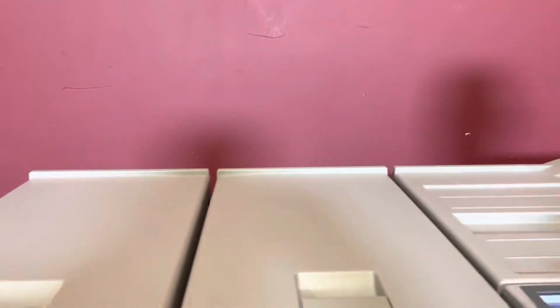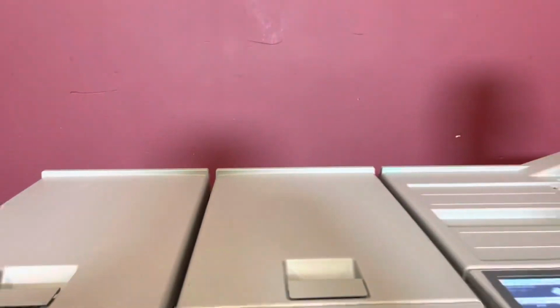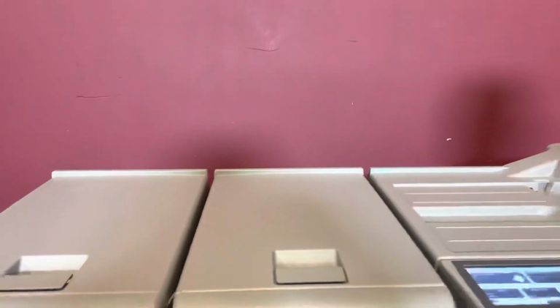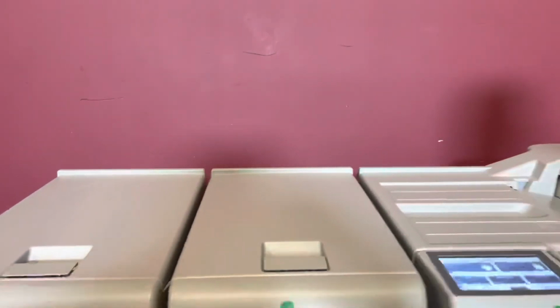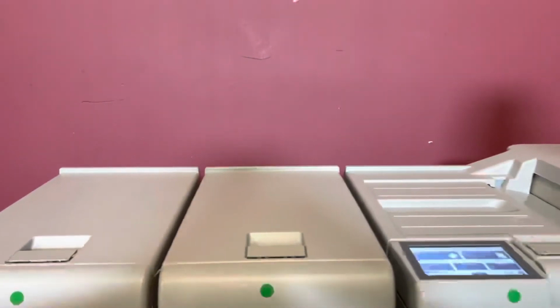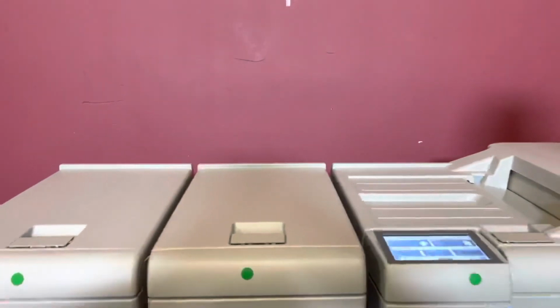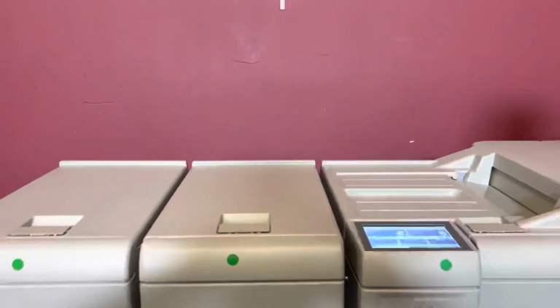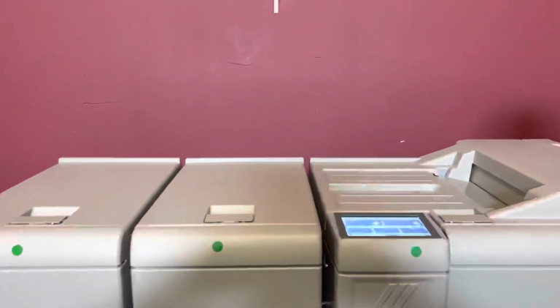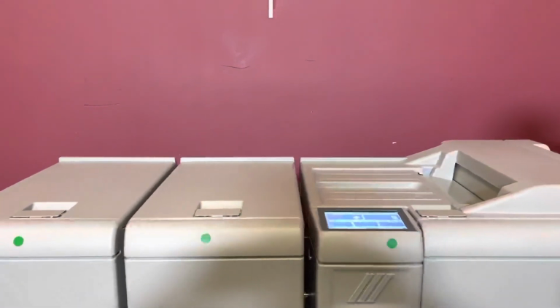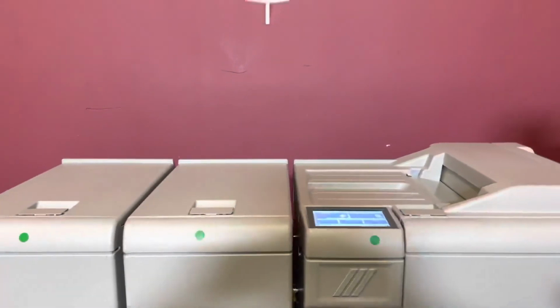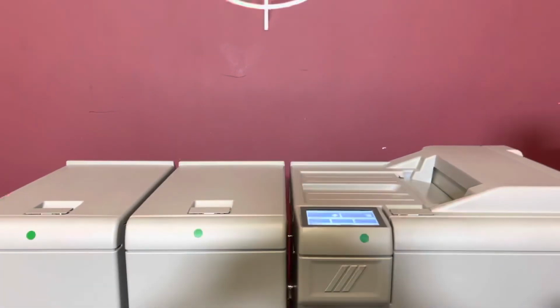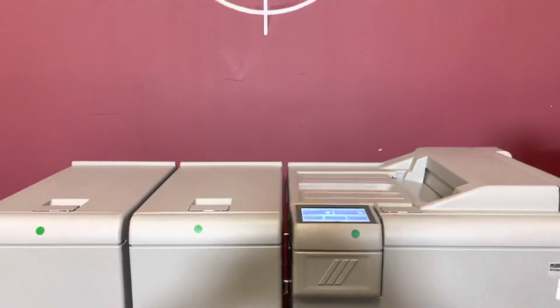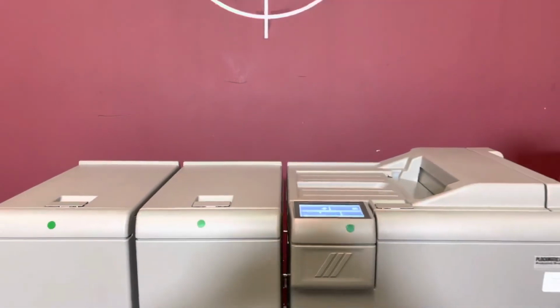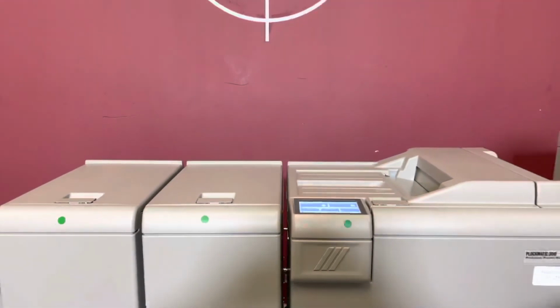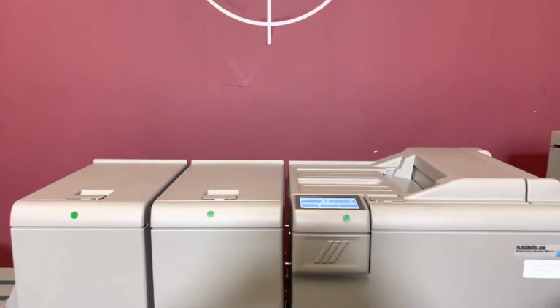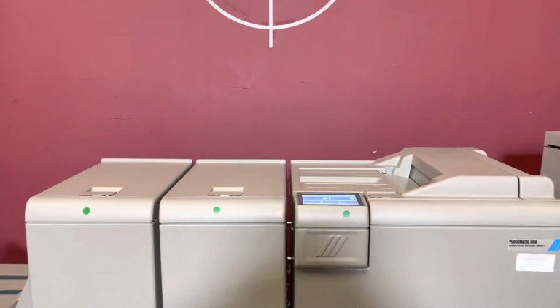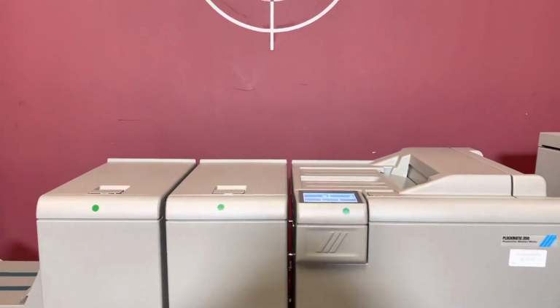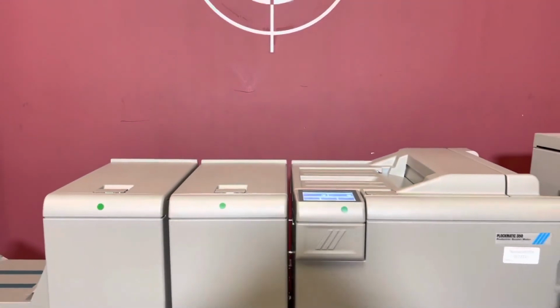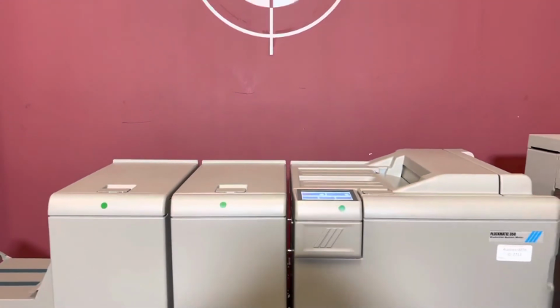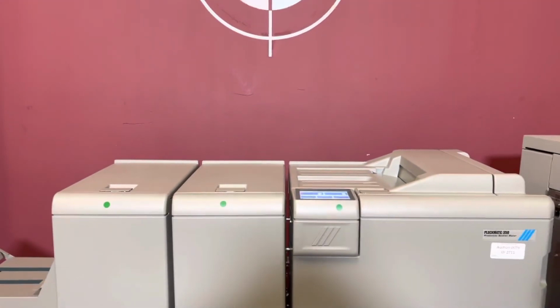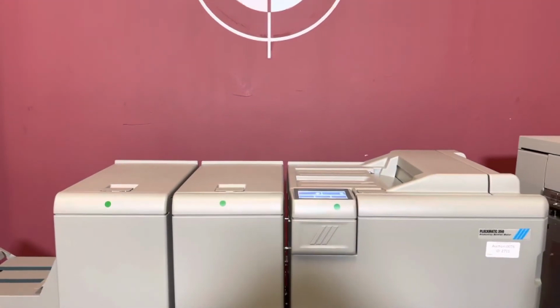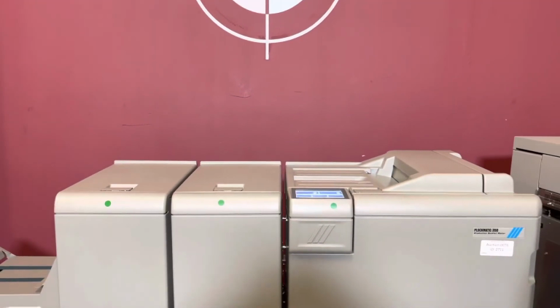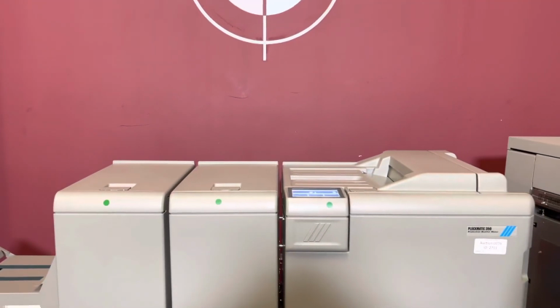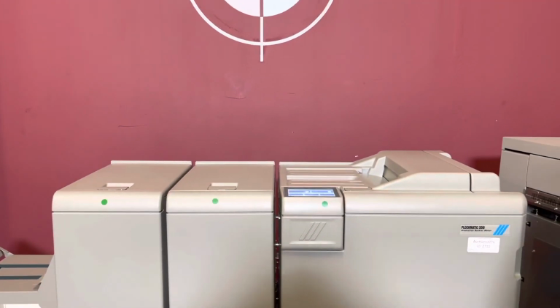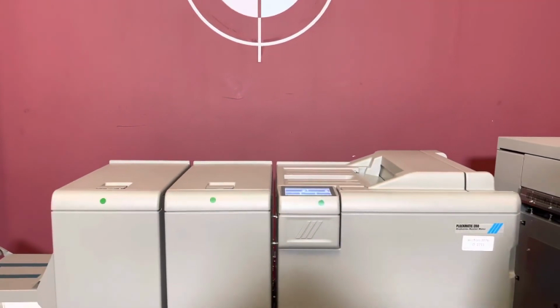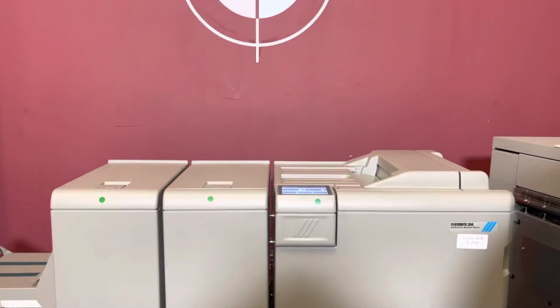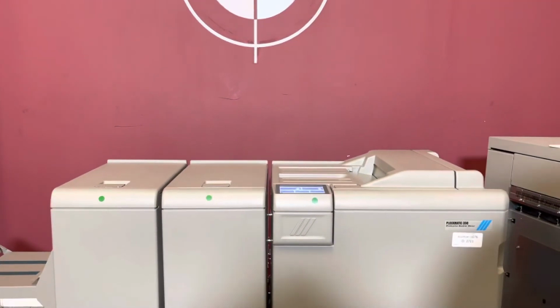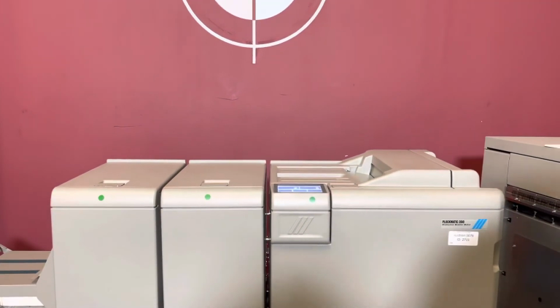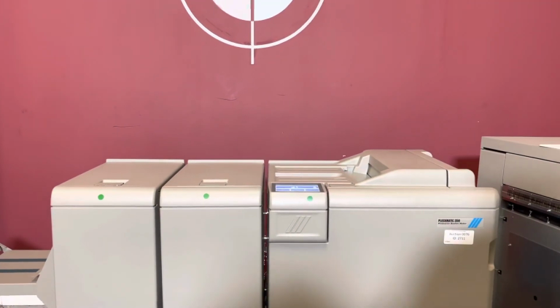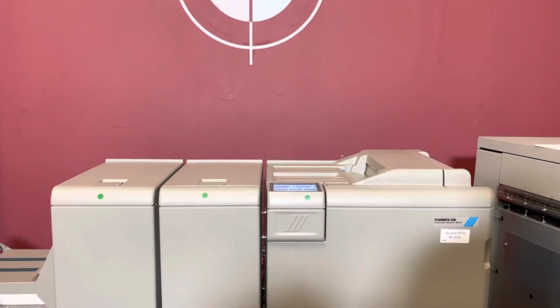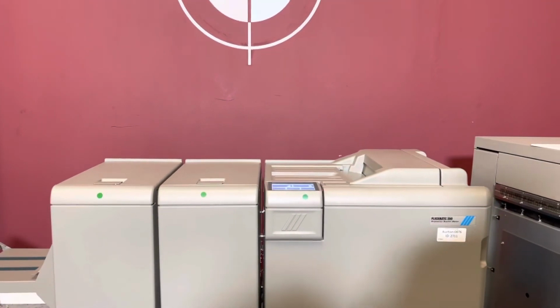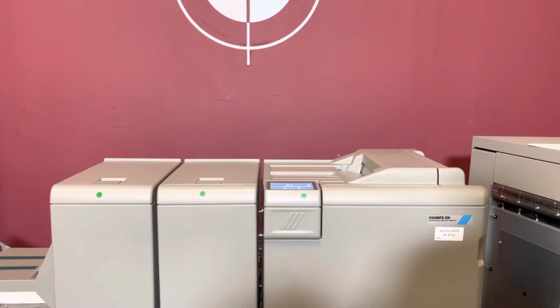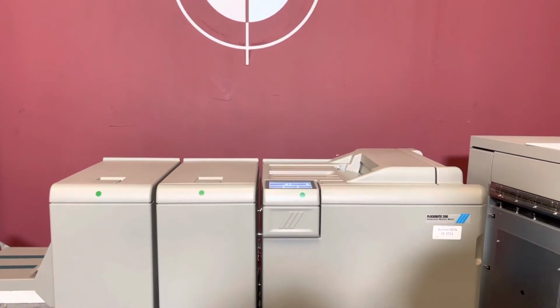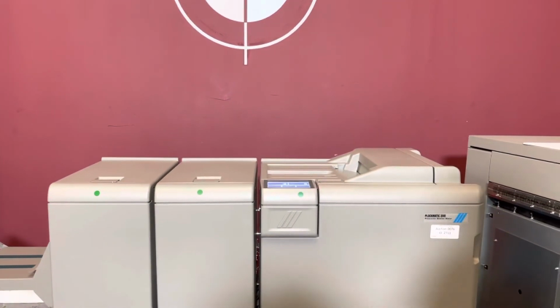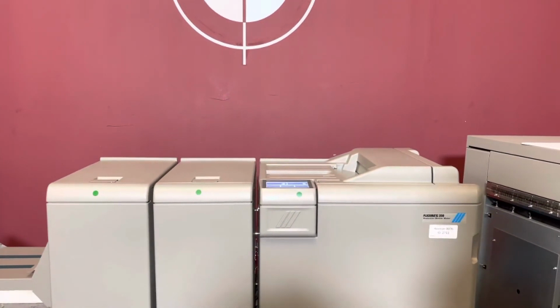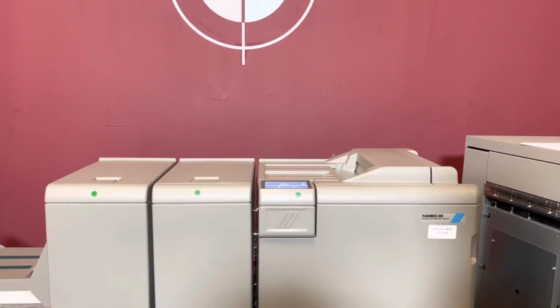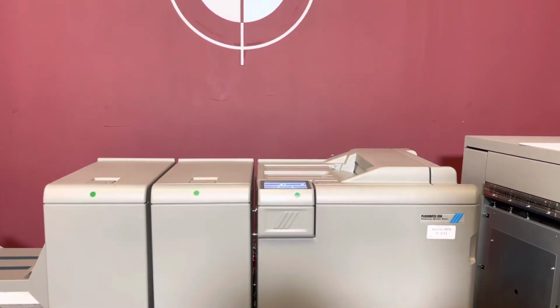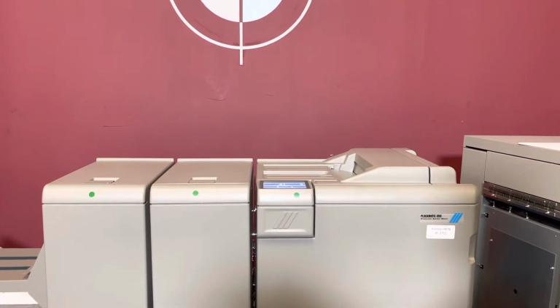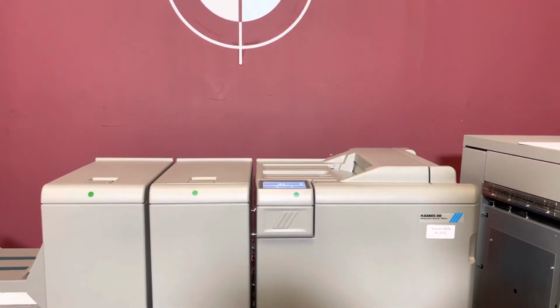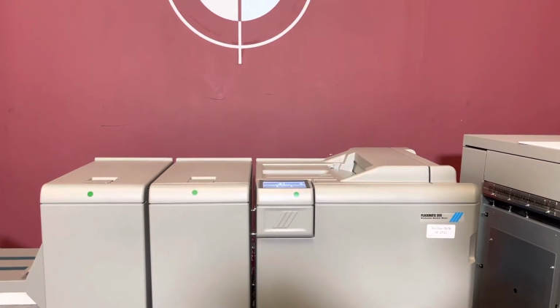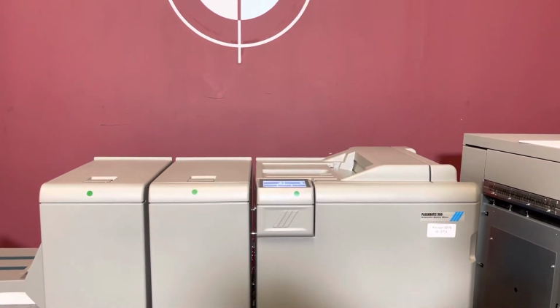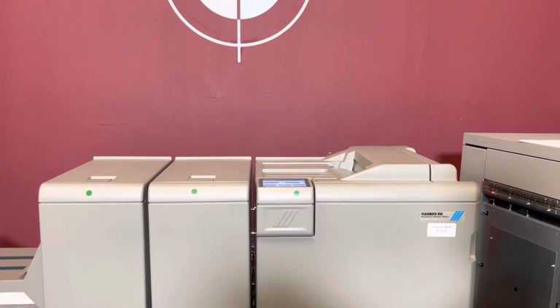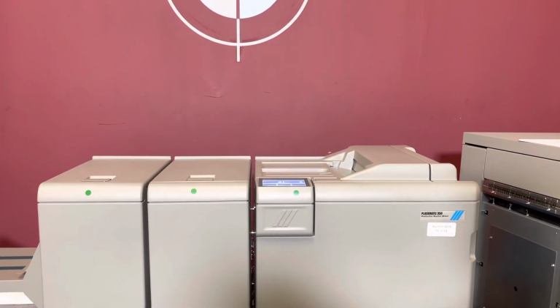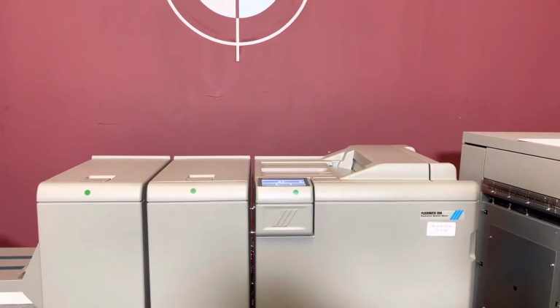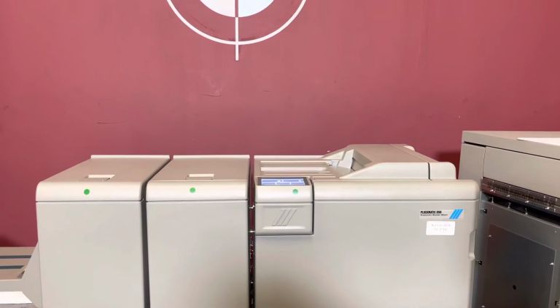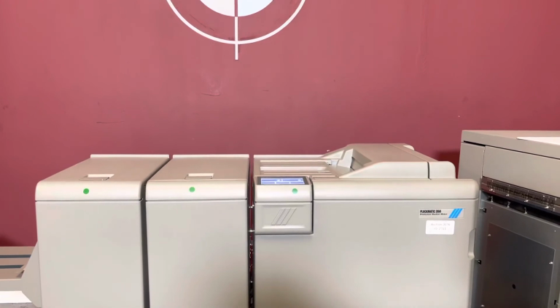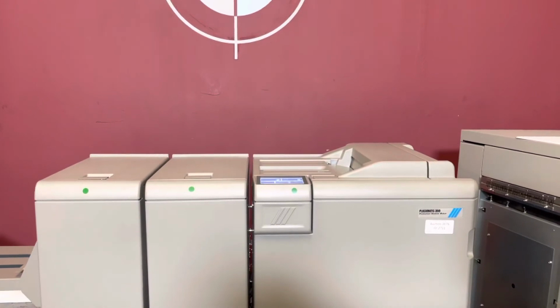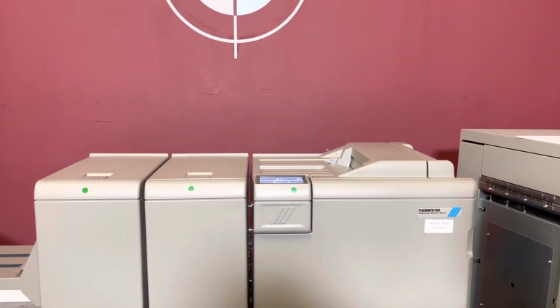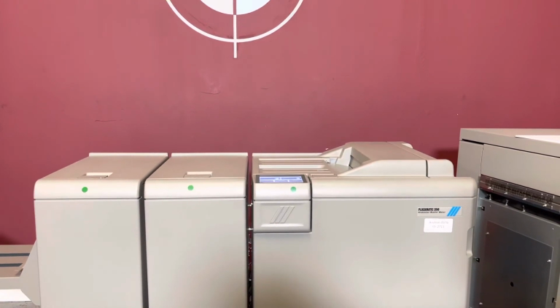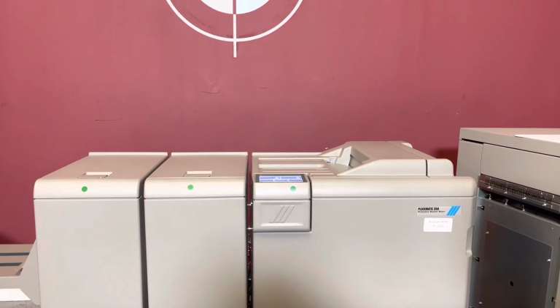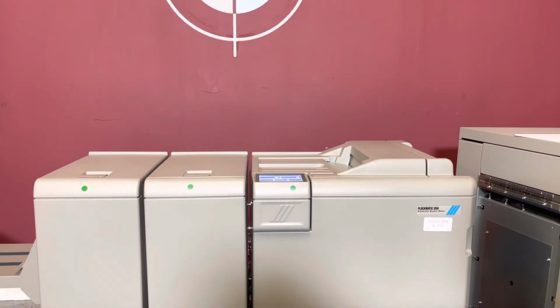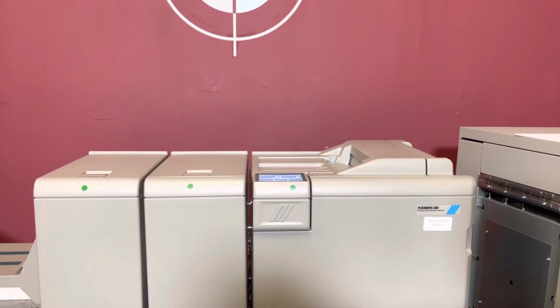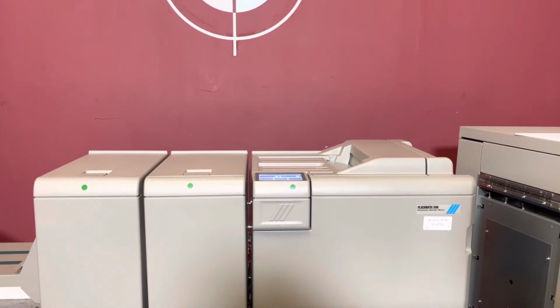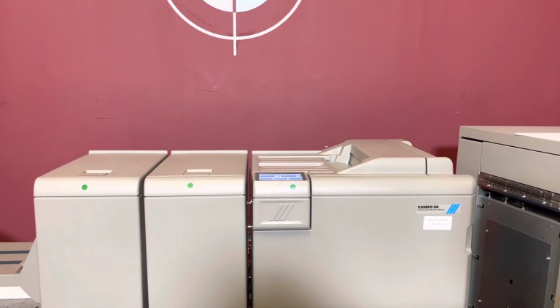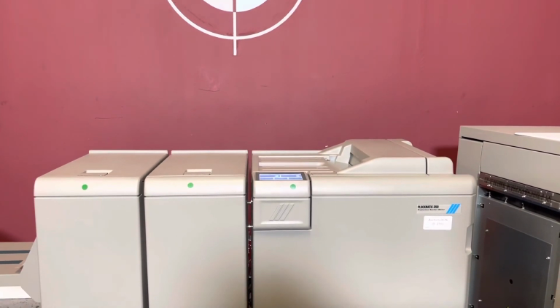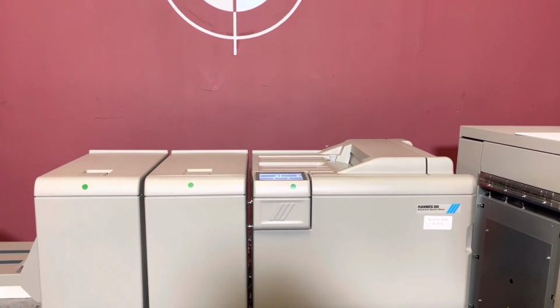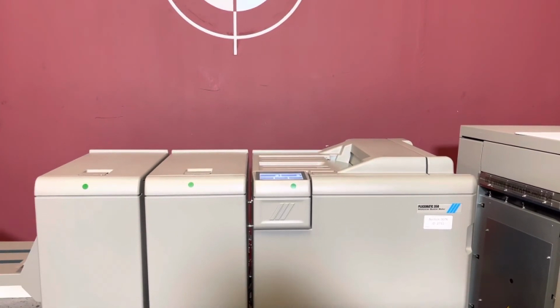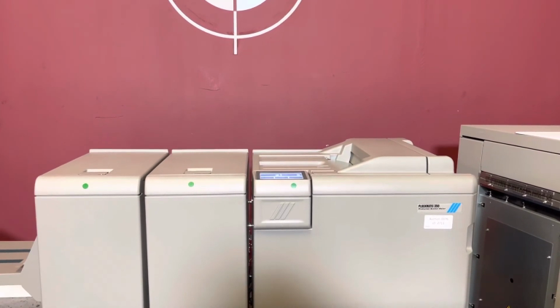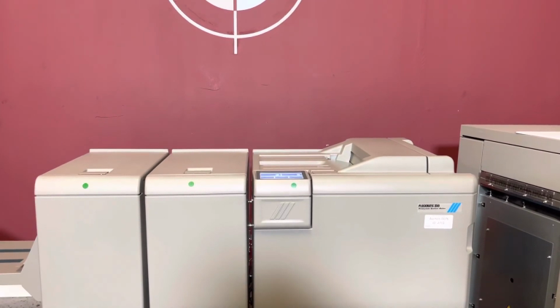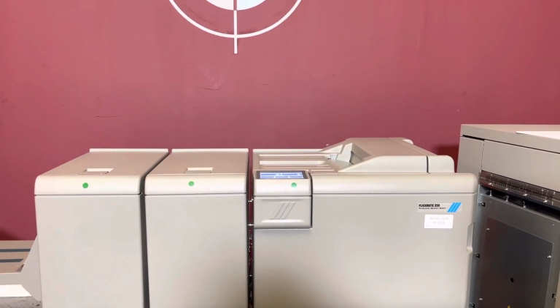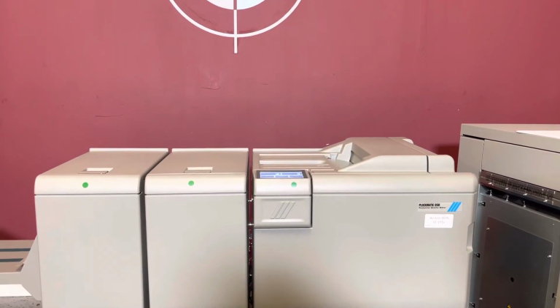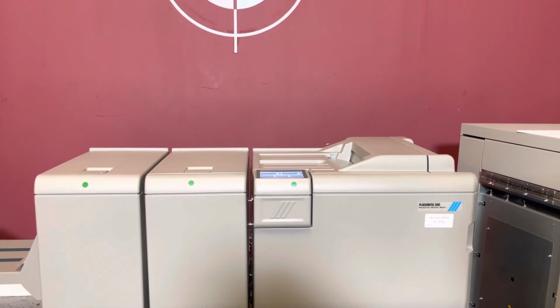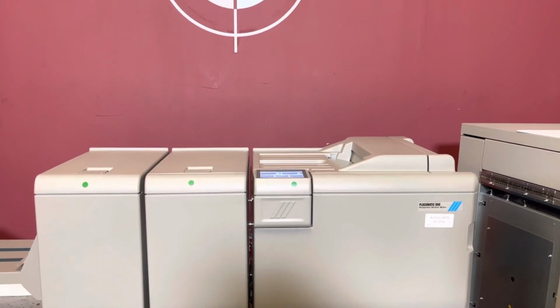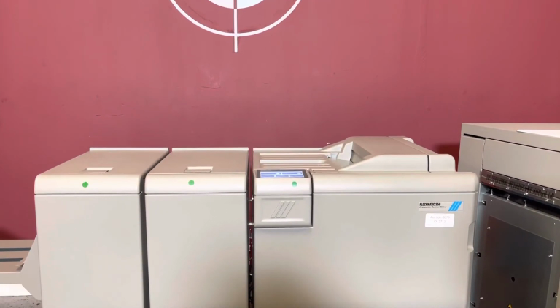So again, up for auction is a Plockmatic 350 Low Meter Production Booklet Maker with an RCT2.